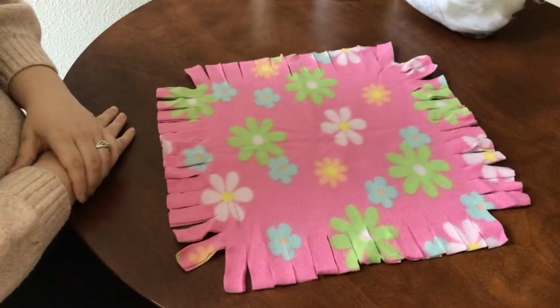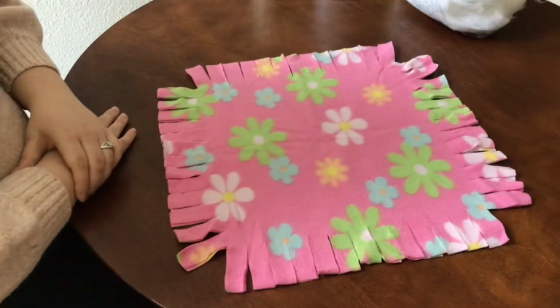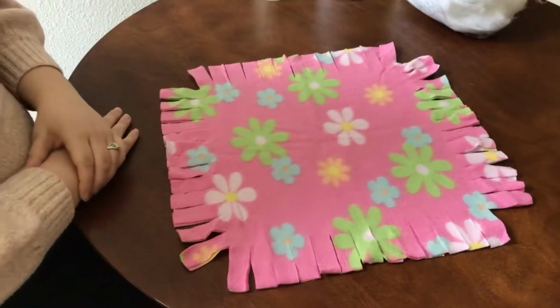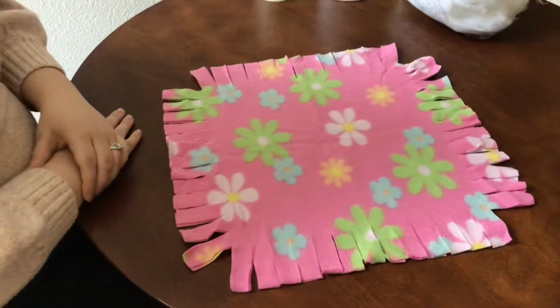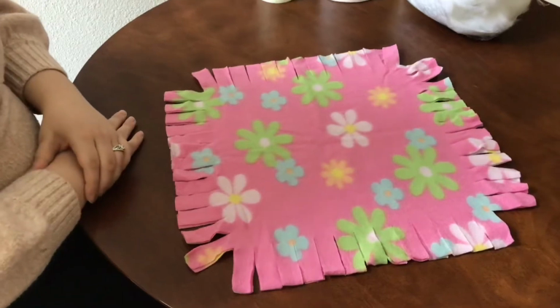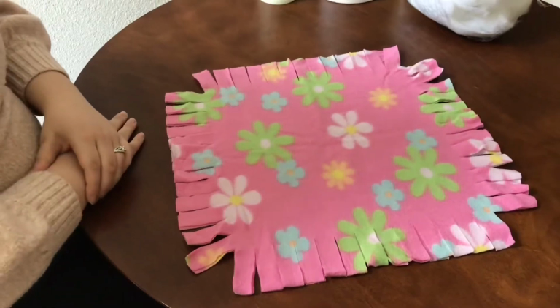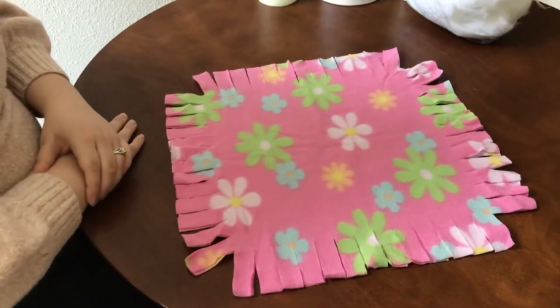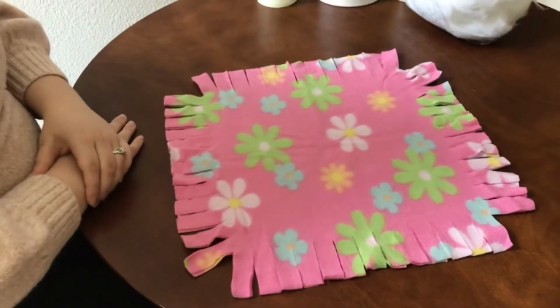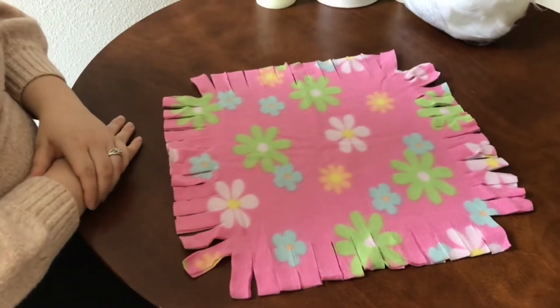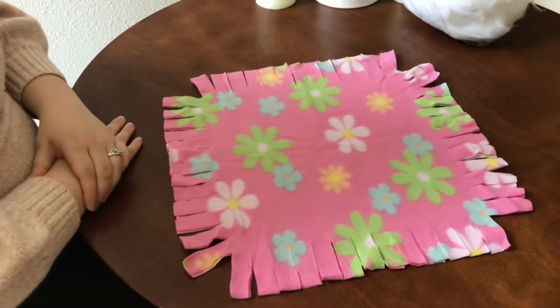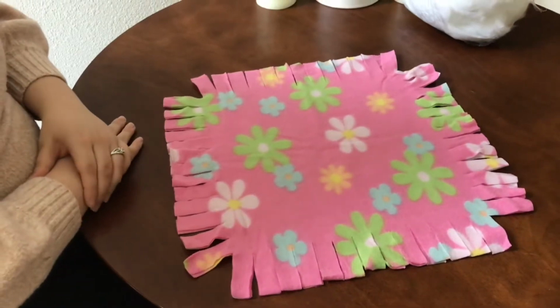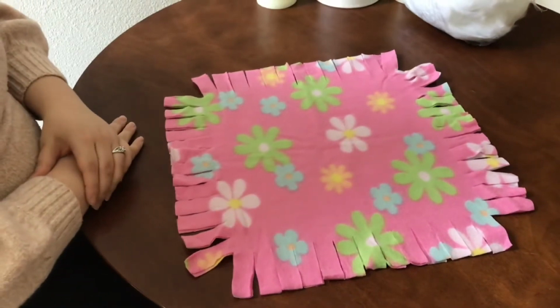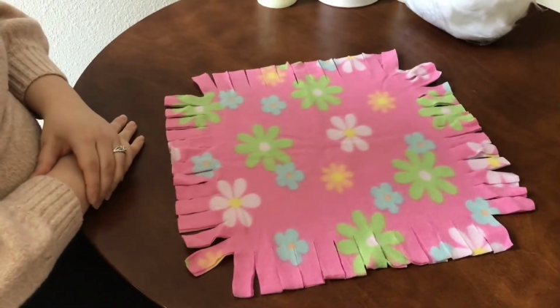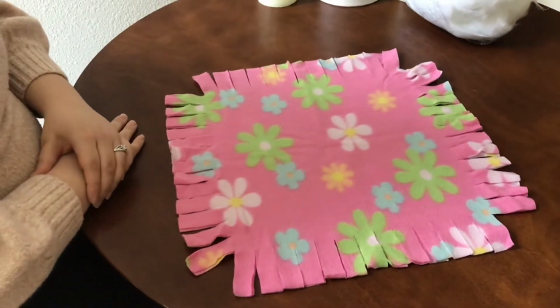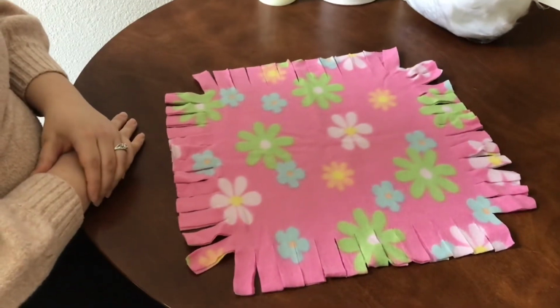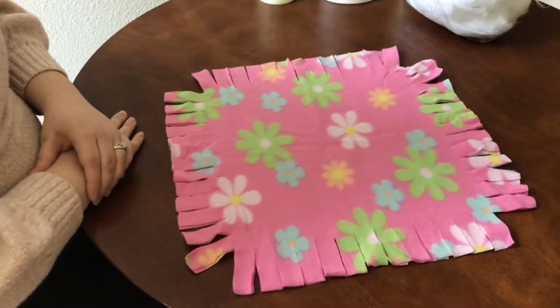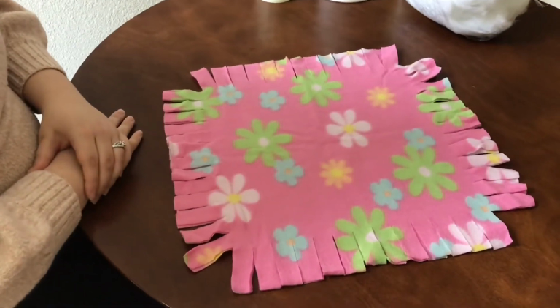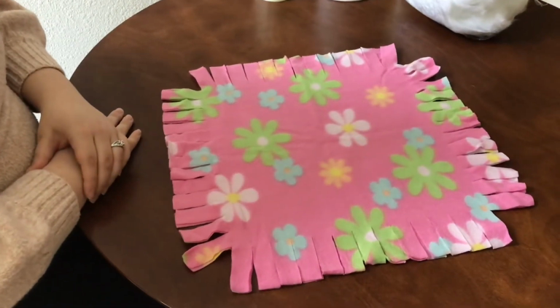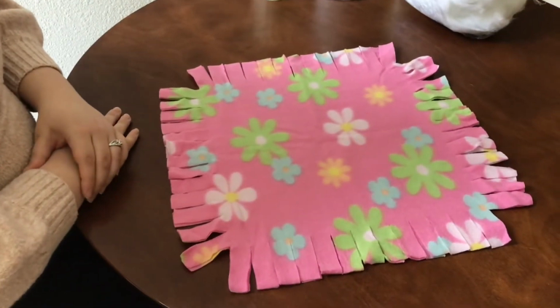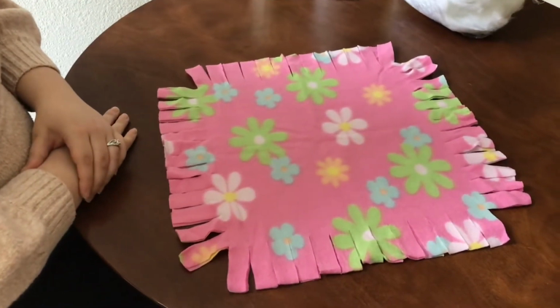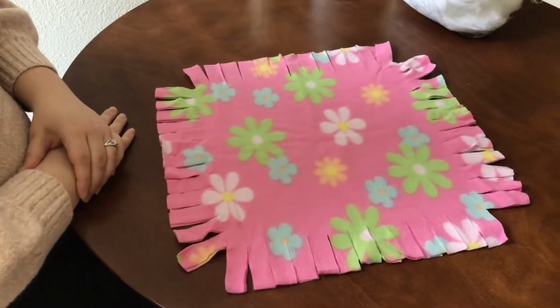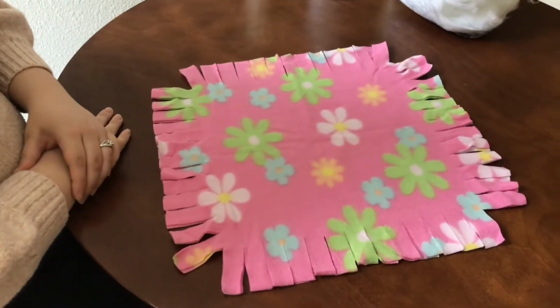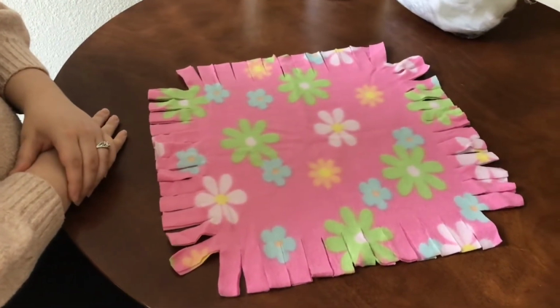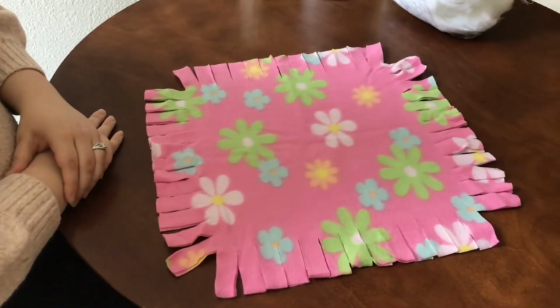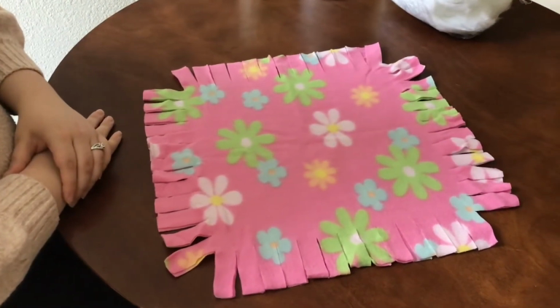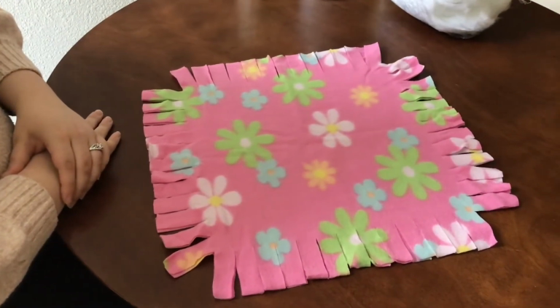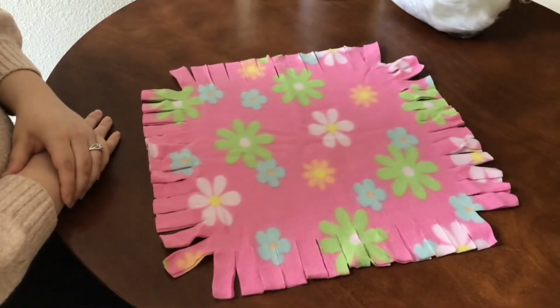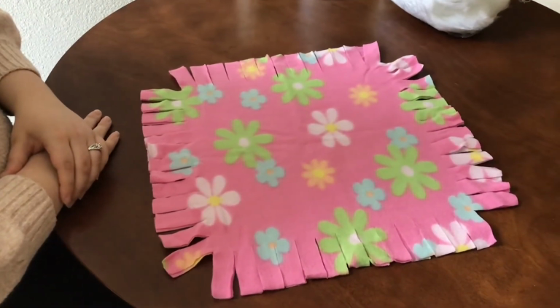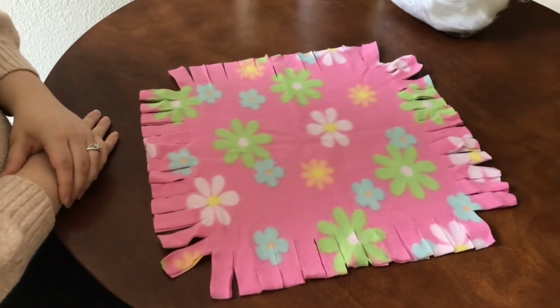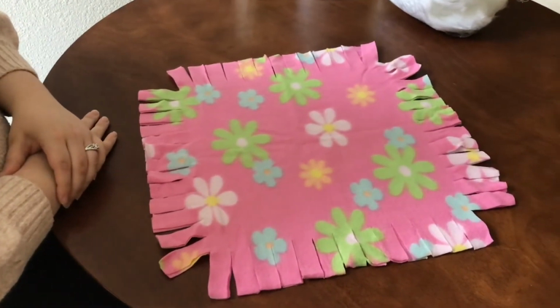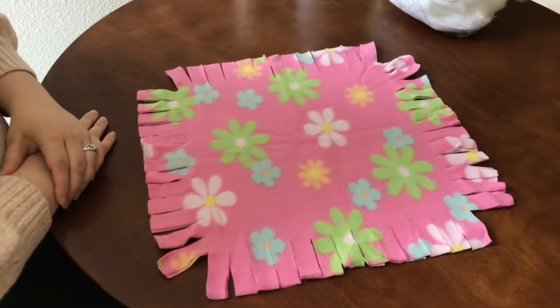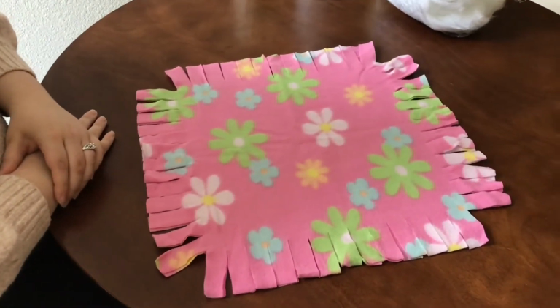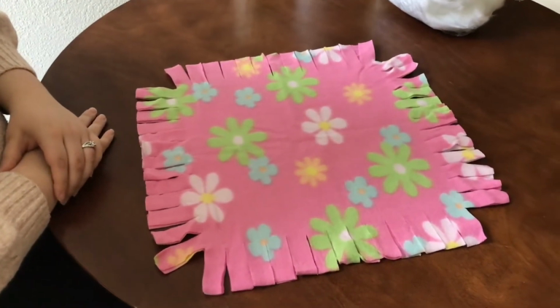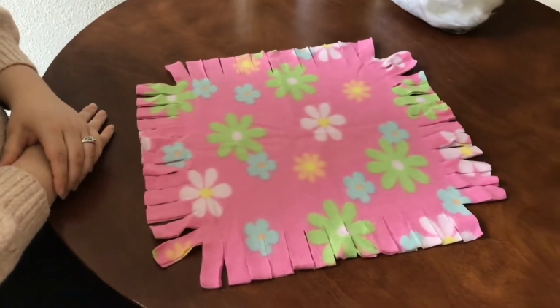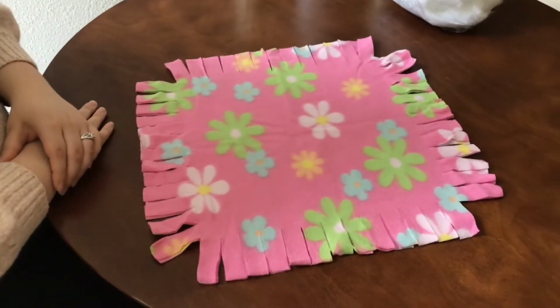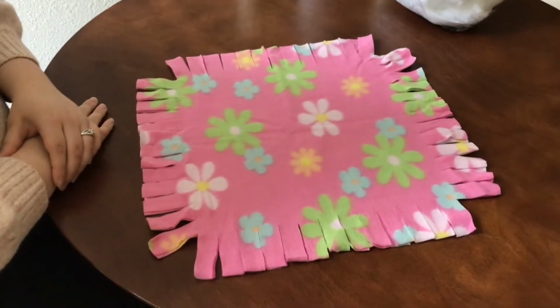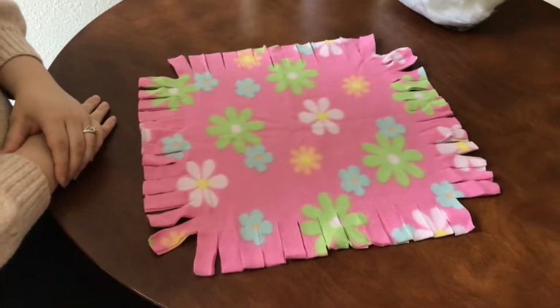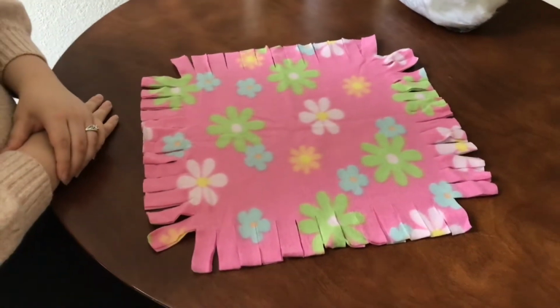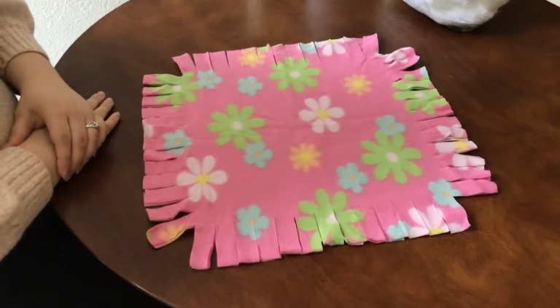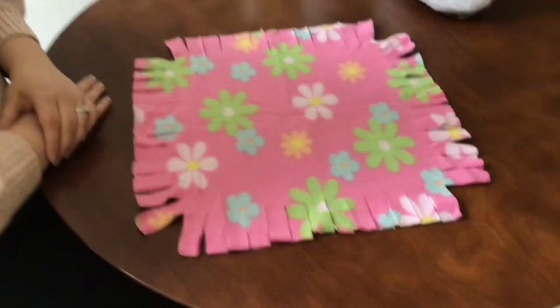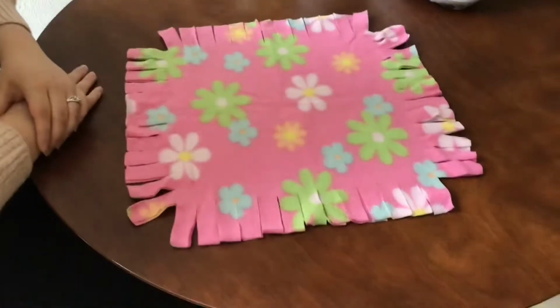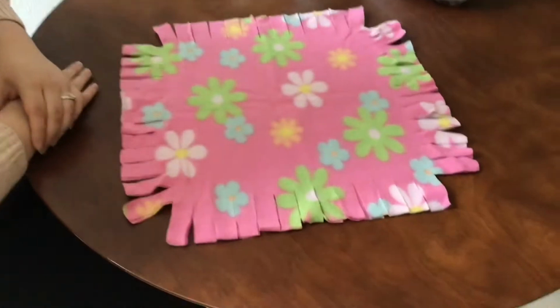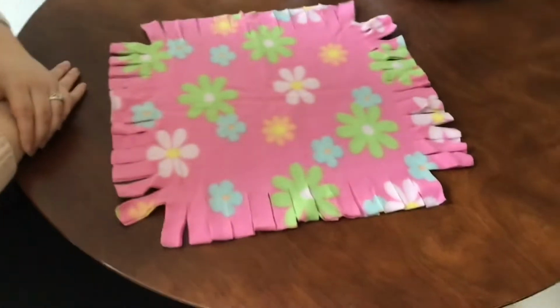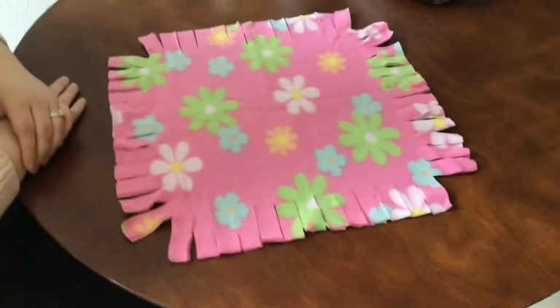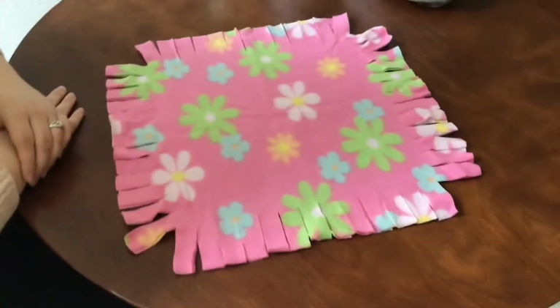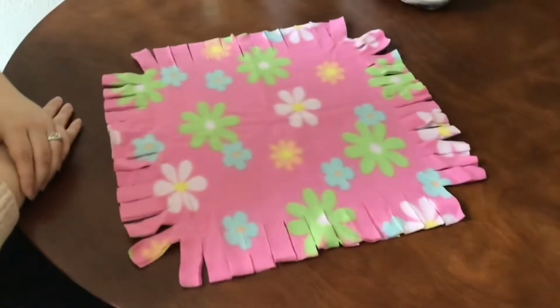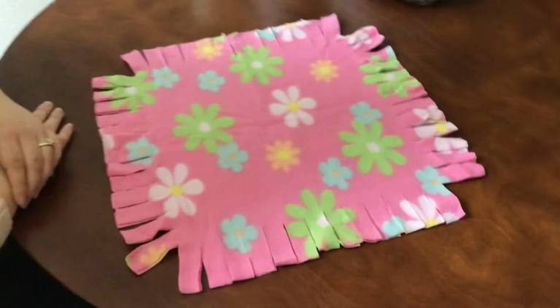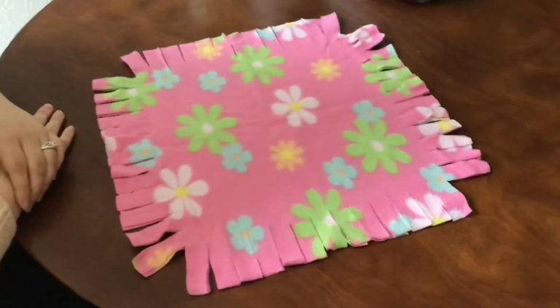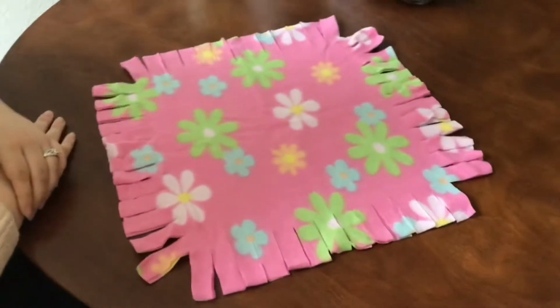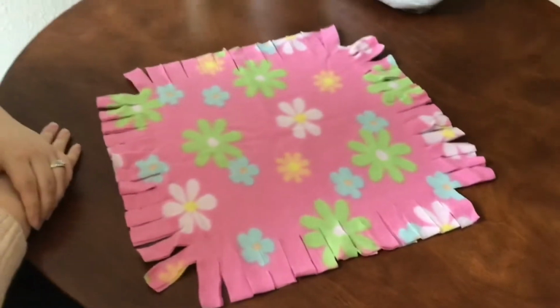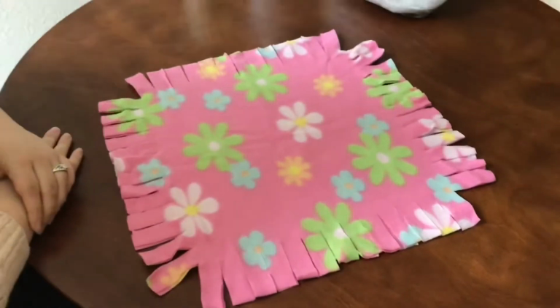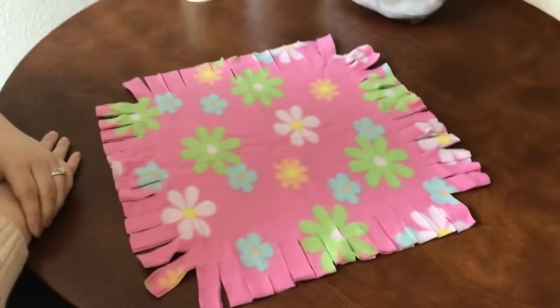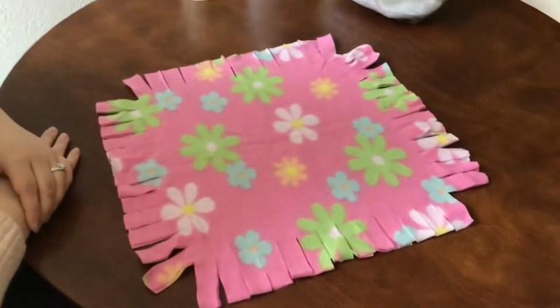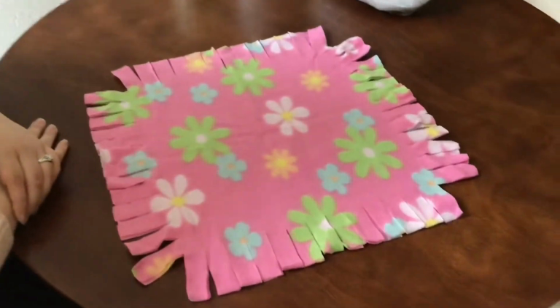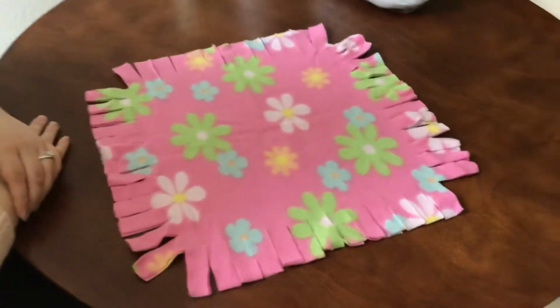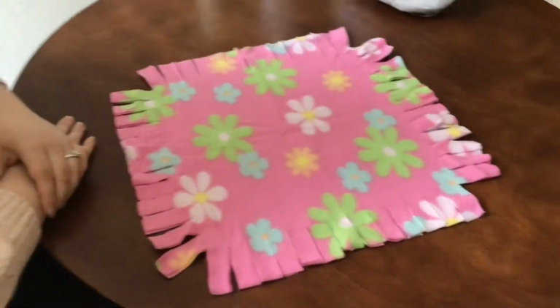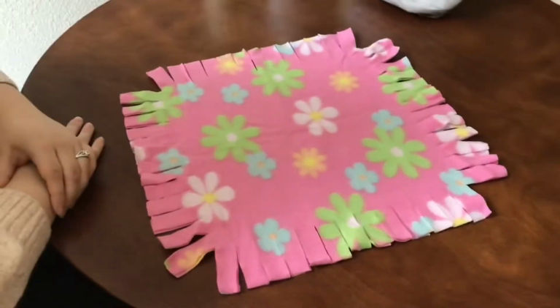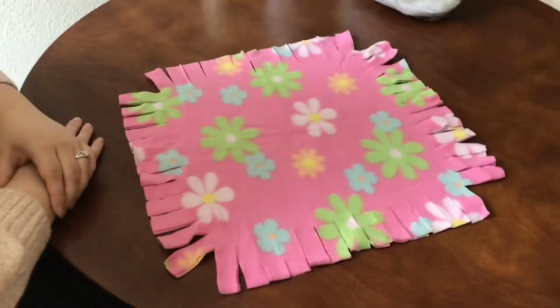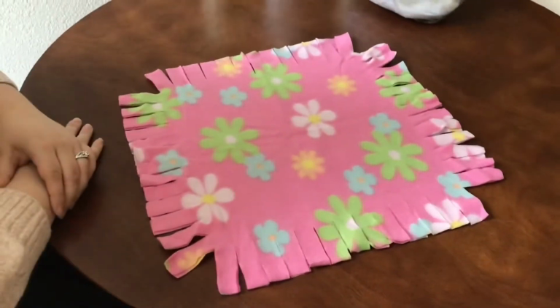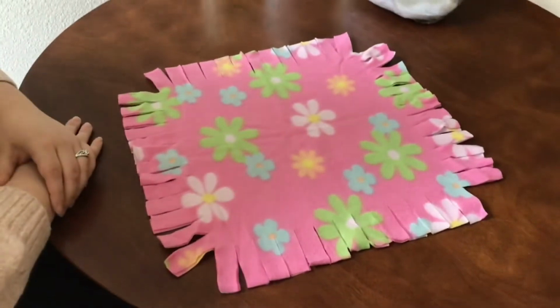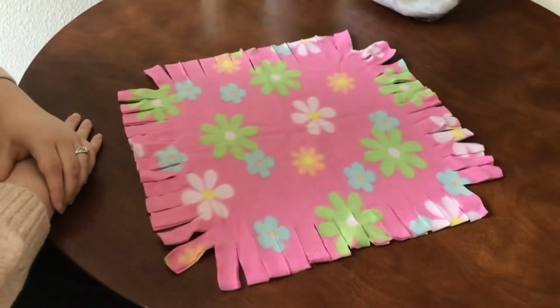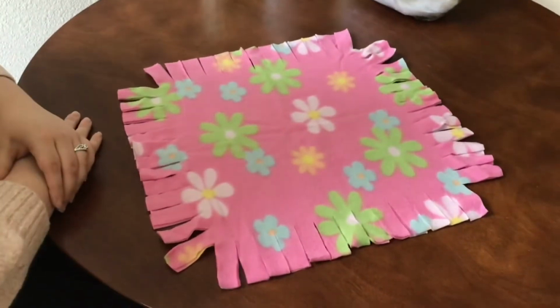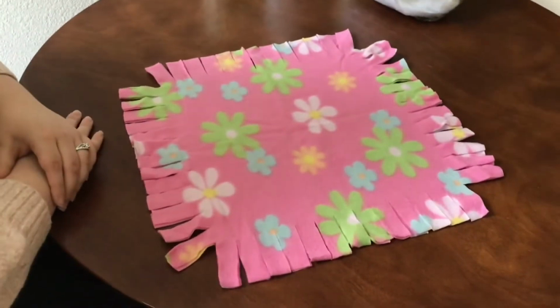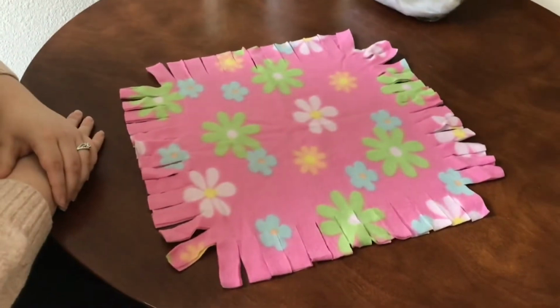Hello friends, this is Ms. Carrie from the Antioch Public Library Children's Department. Today we are going to be making a flower fleece tie pillow.